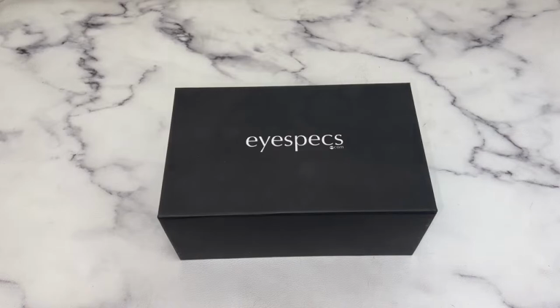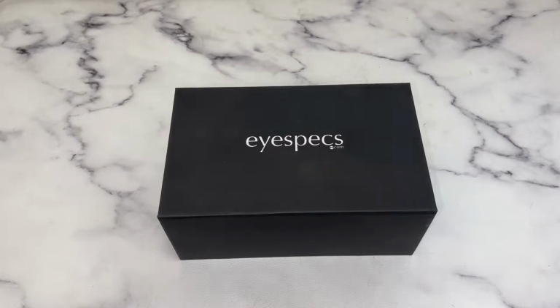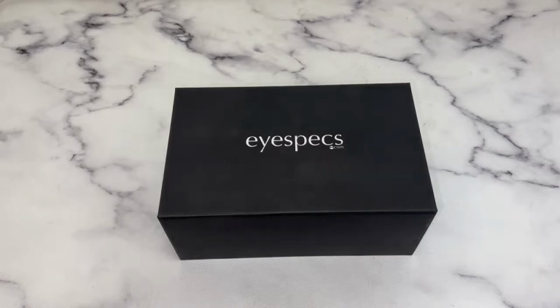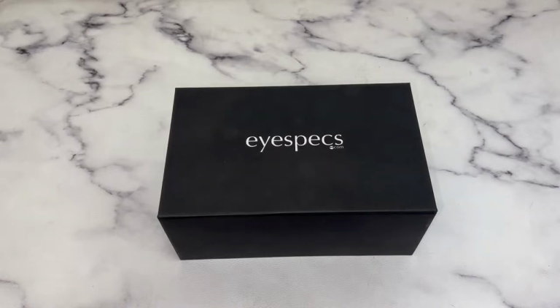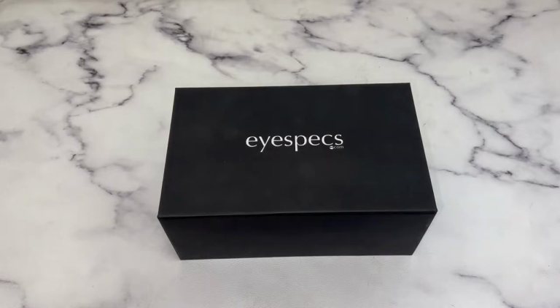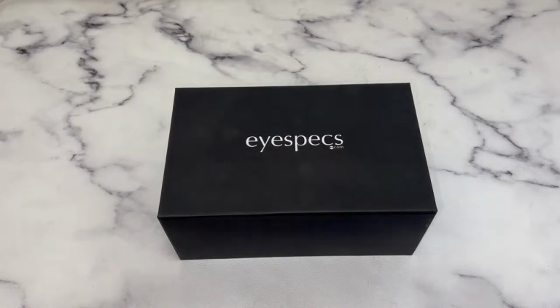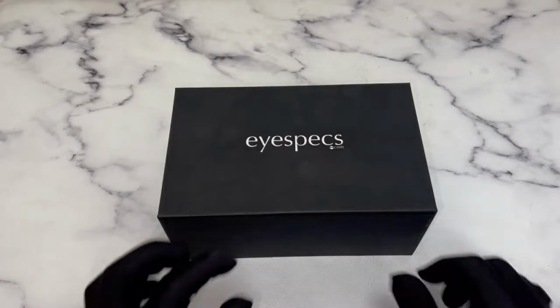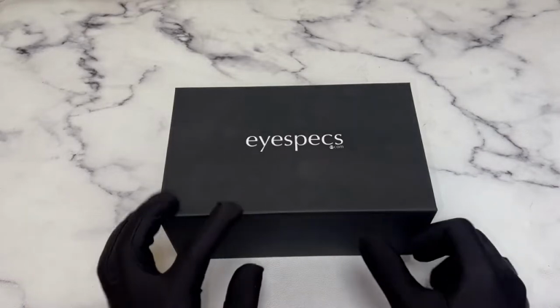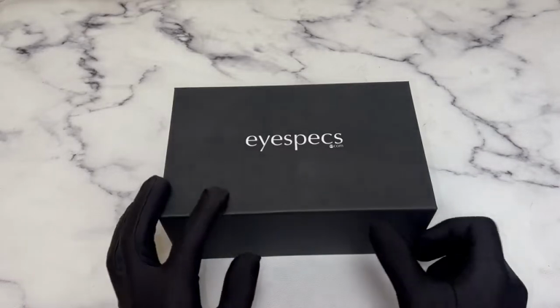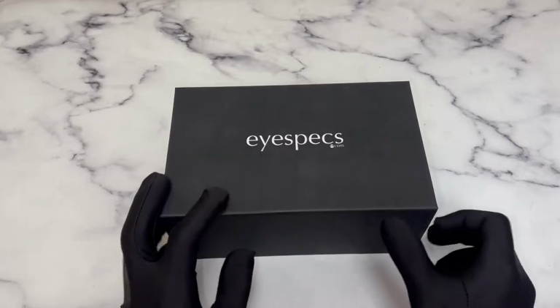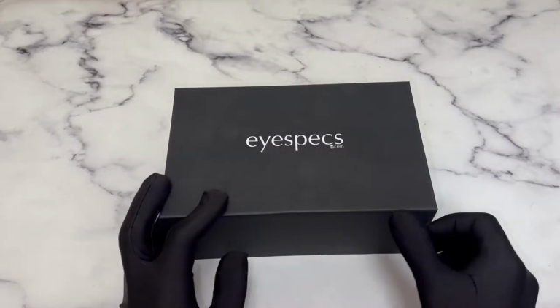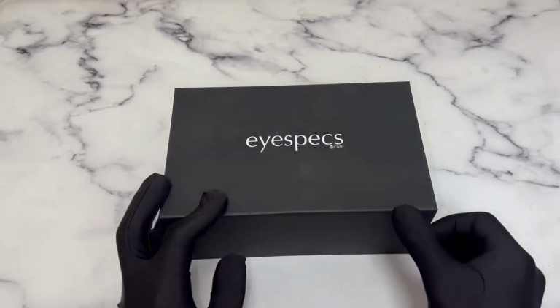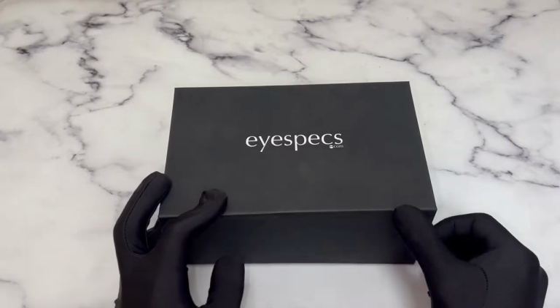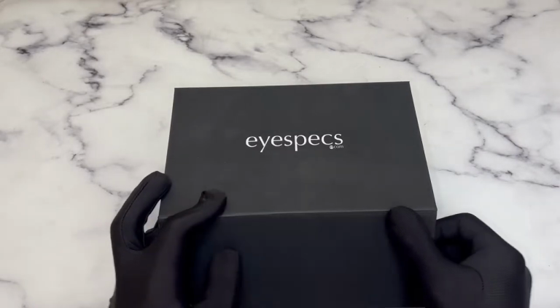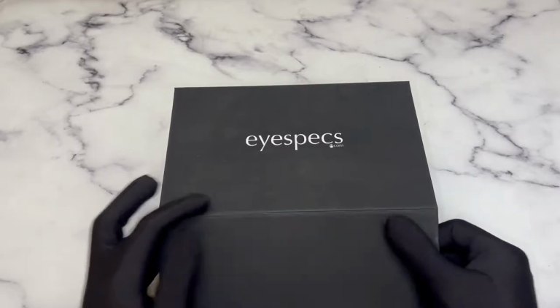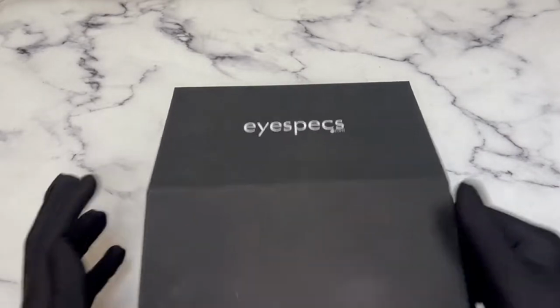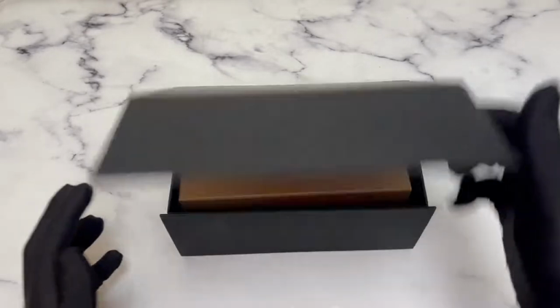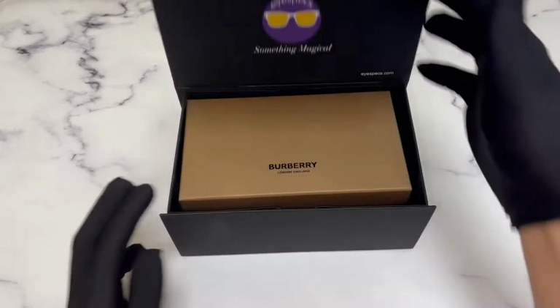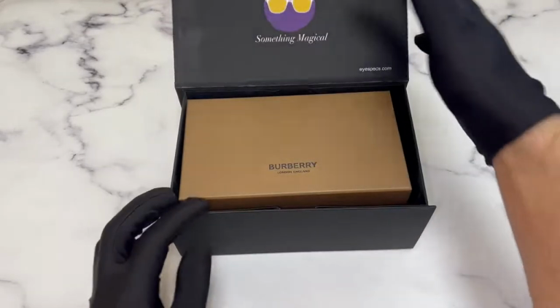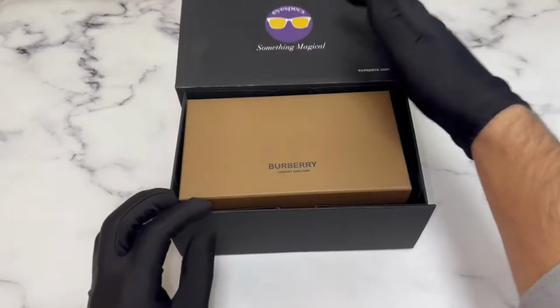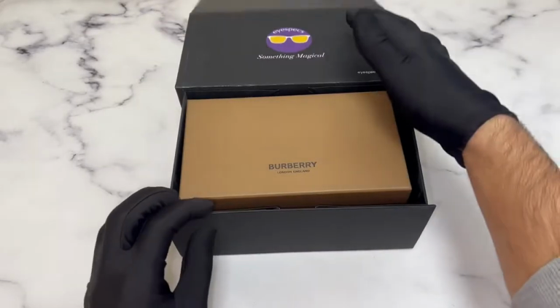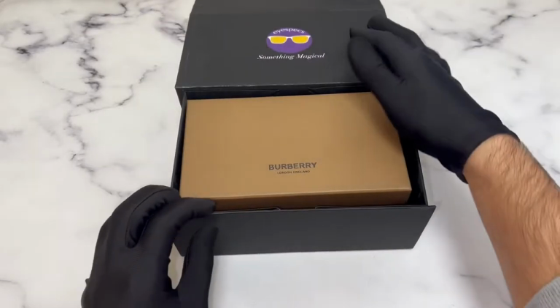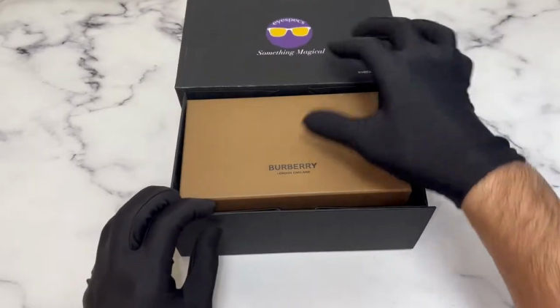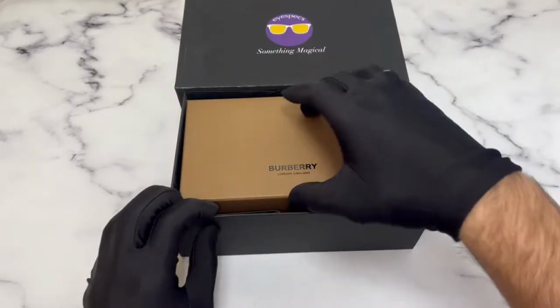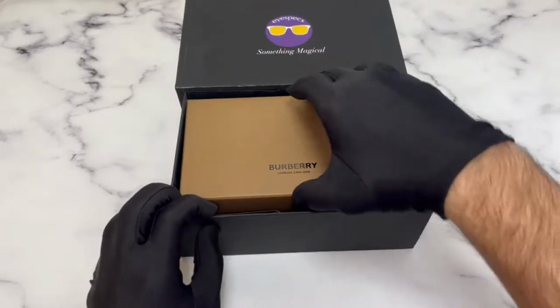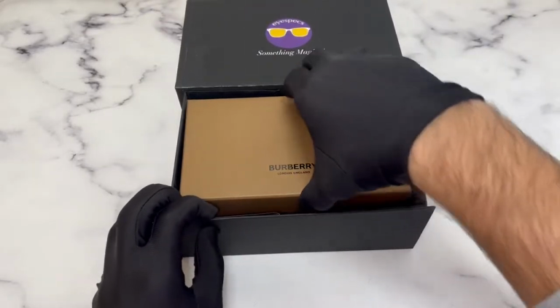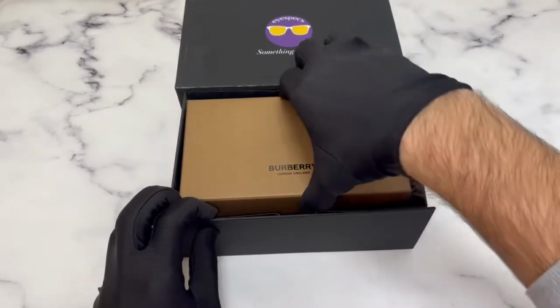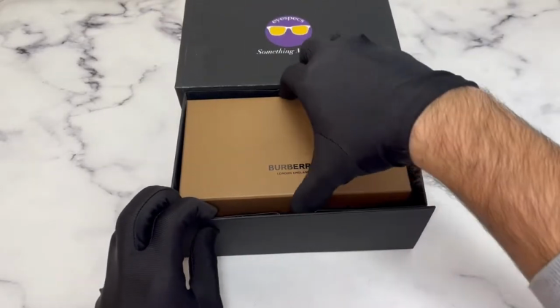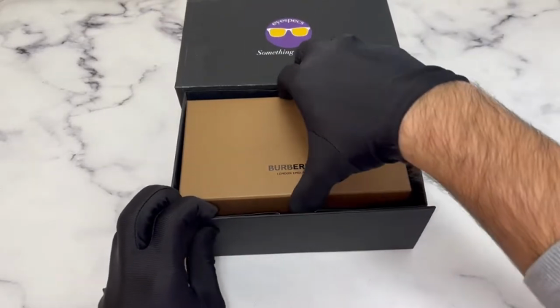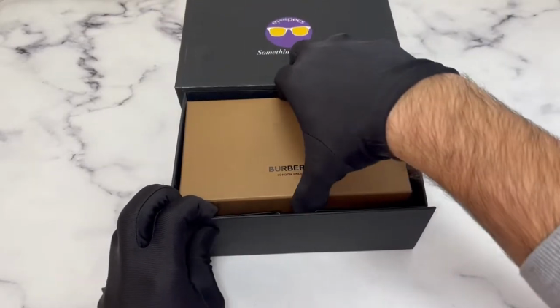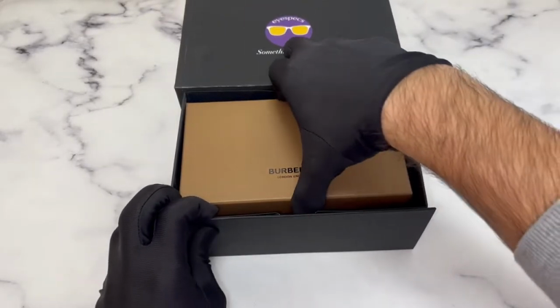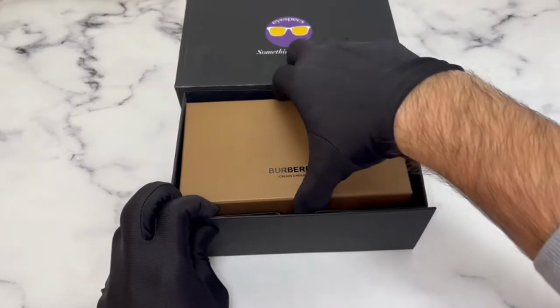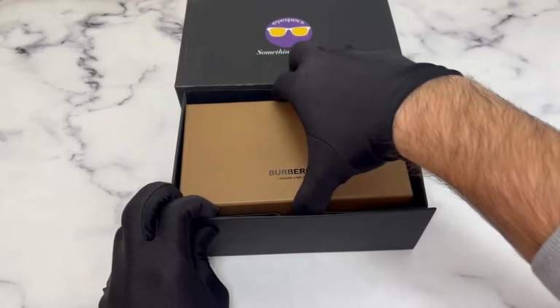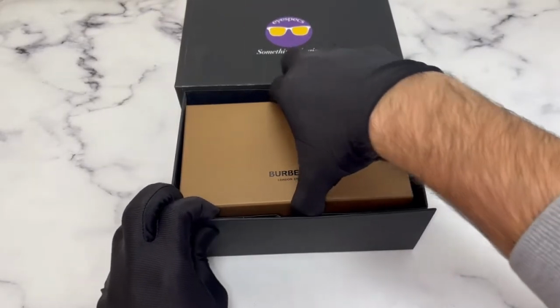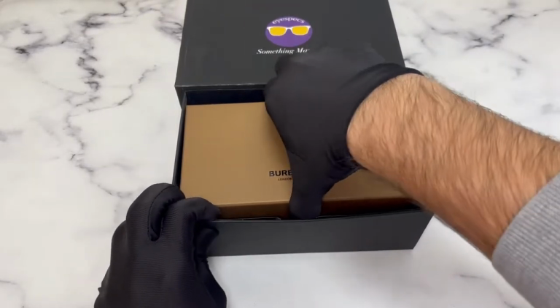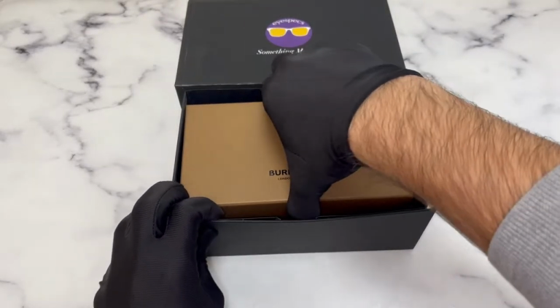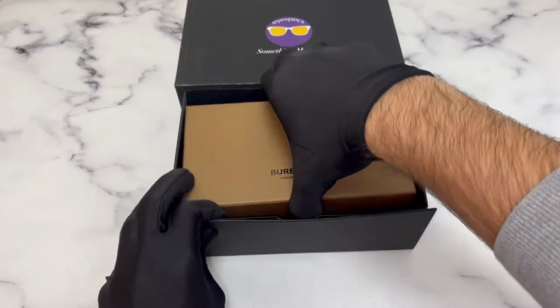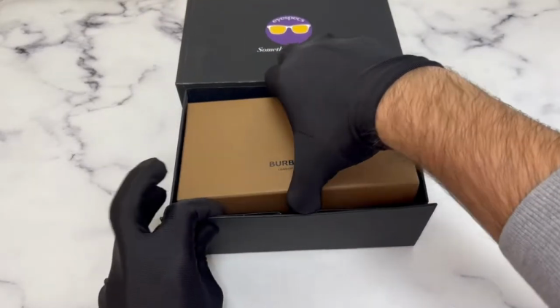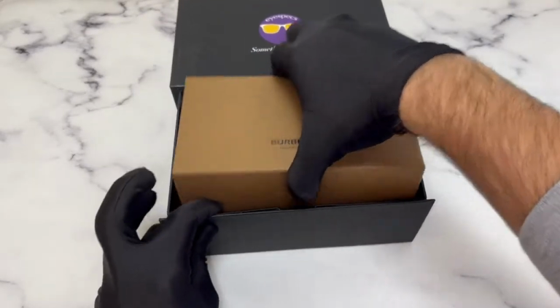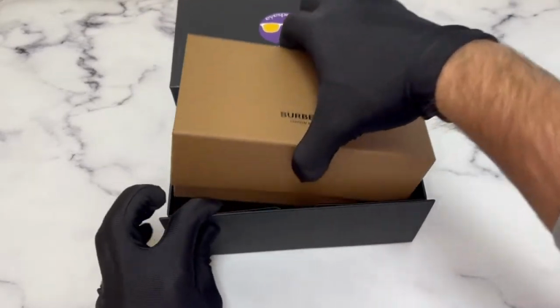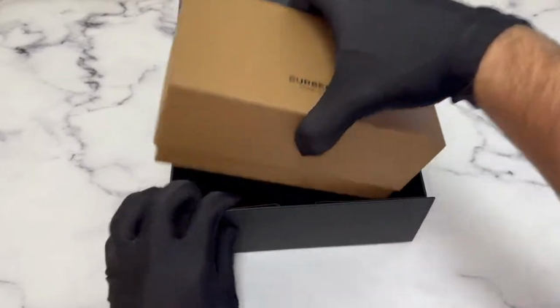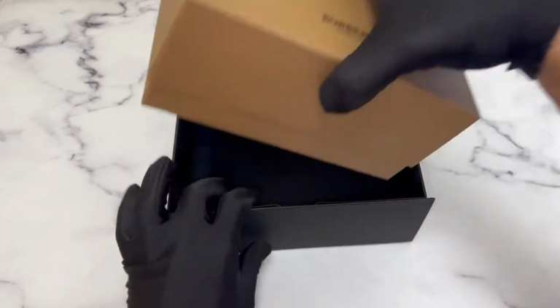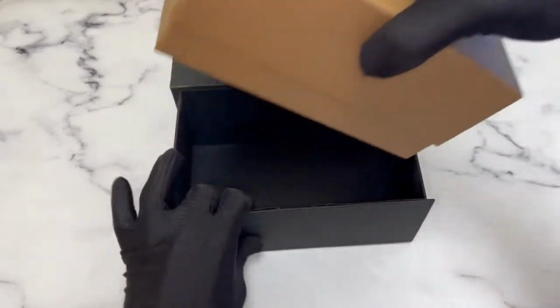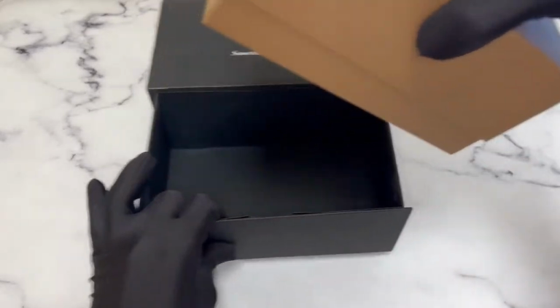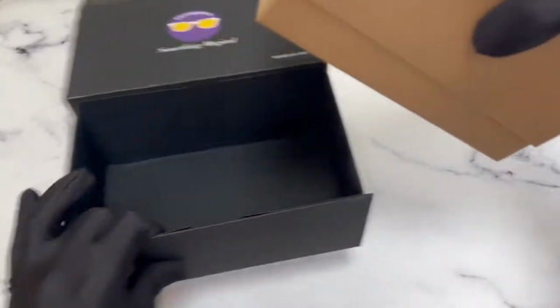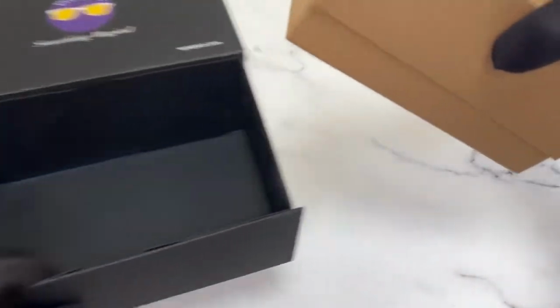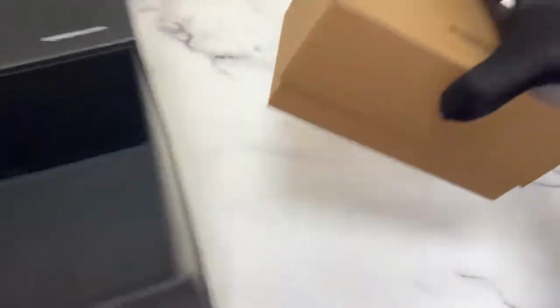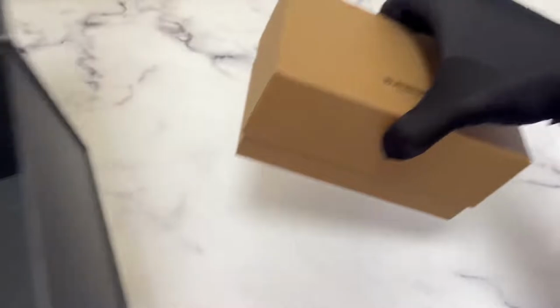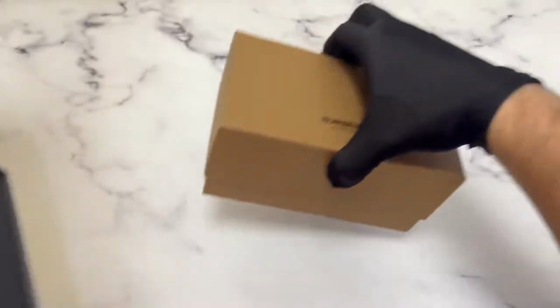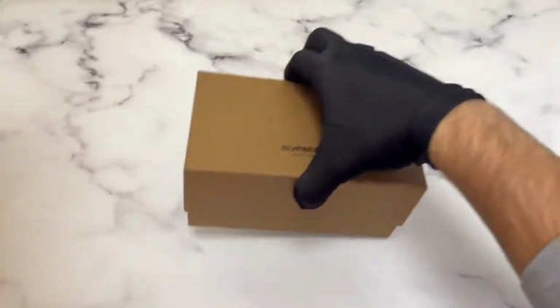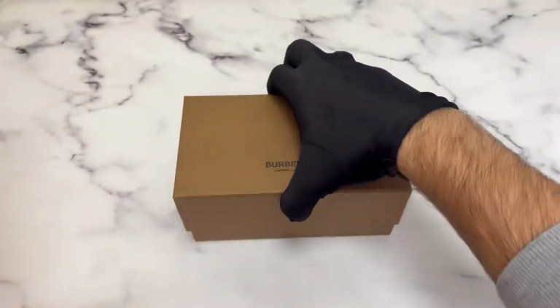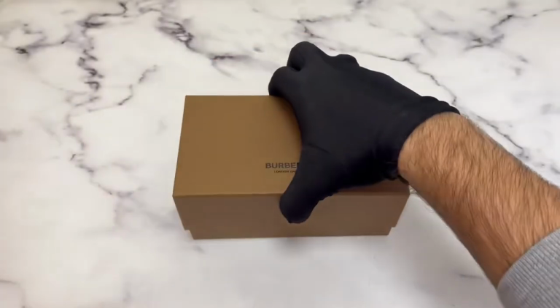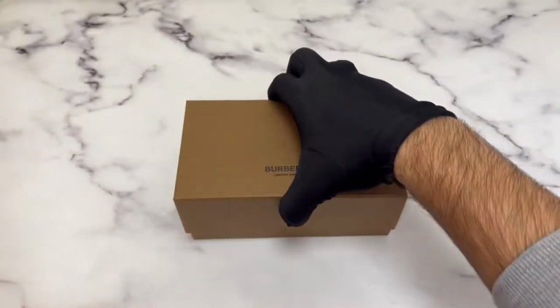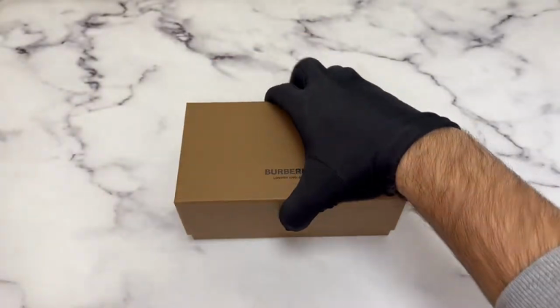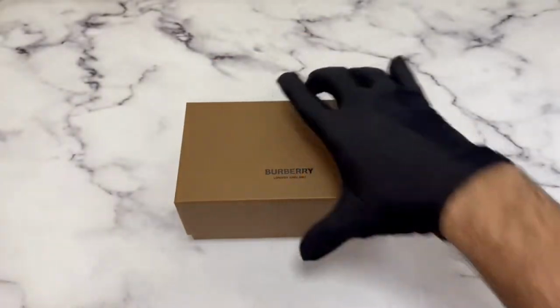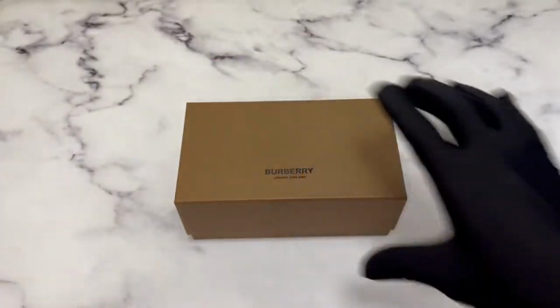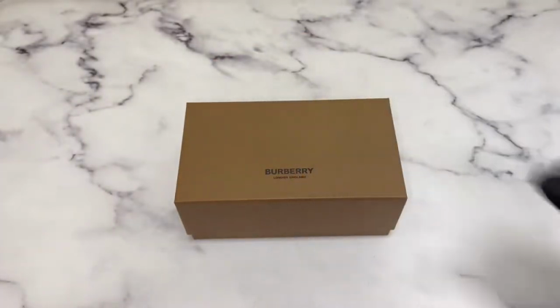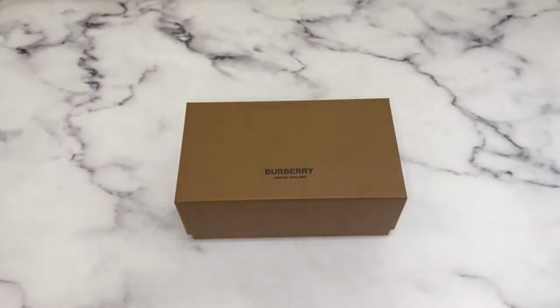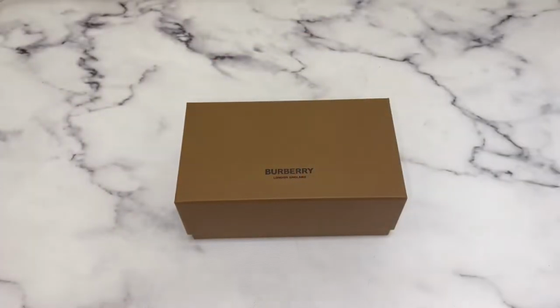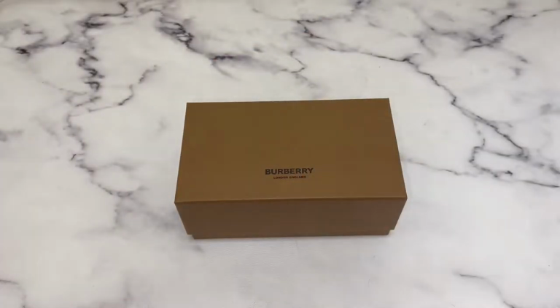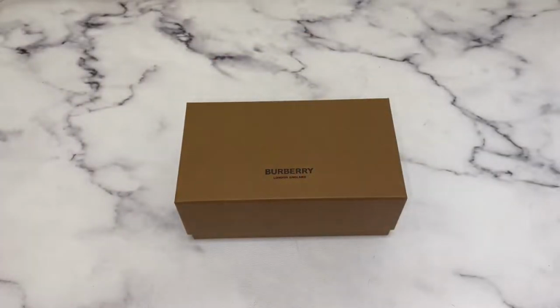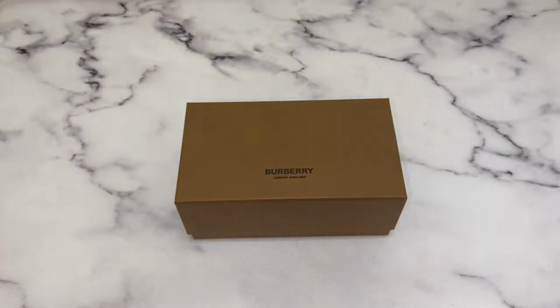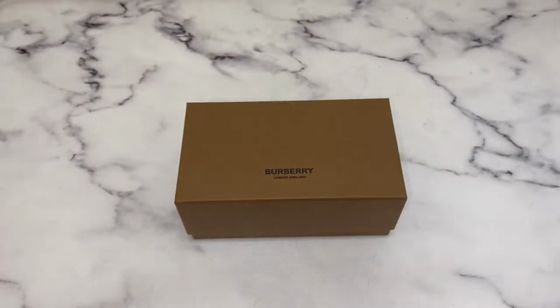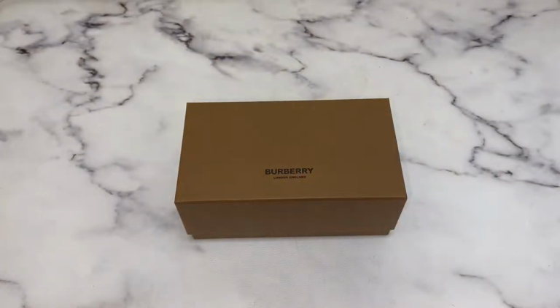Hello everyone, greetings from iSpecs.com. Today I'll be unboxing Burberry sunglasses model B4291.